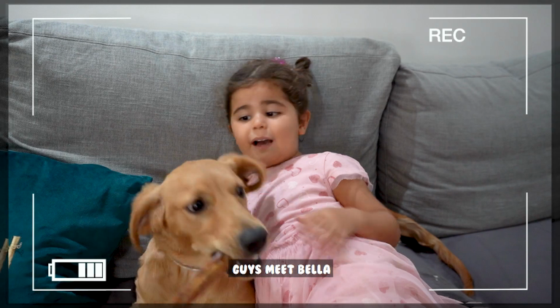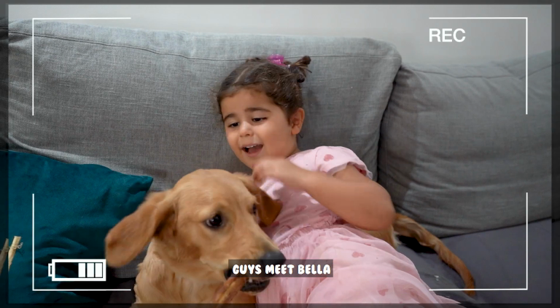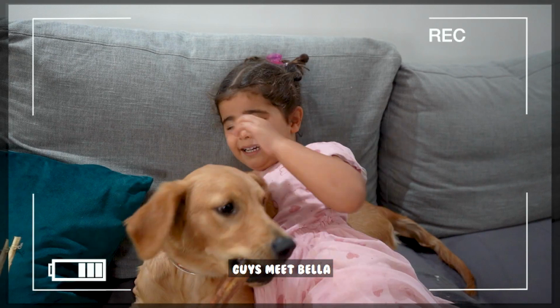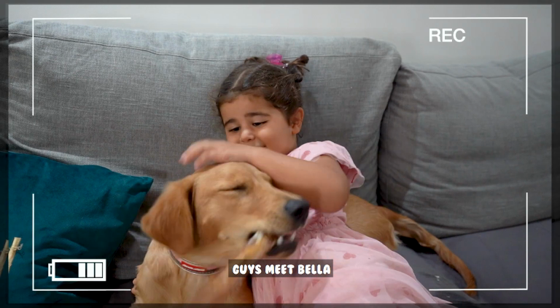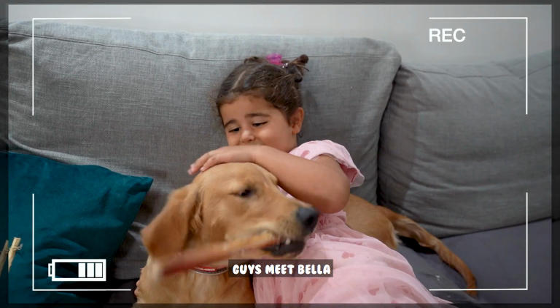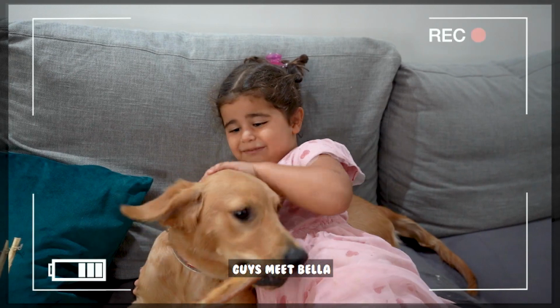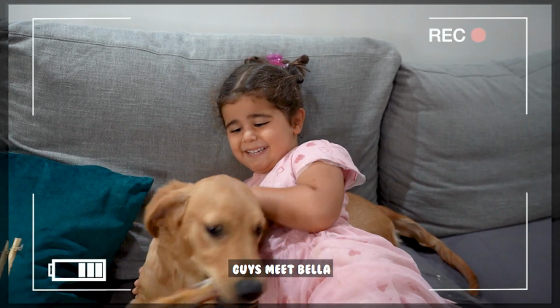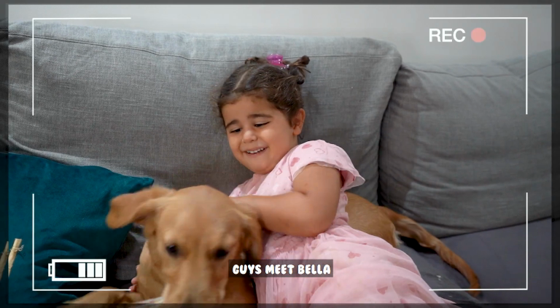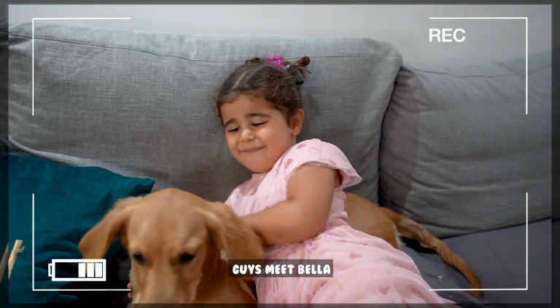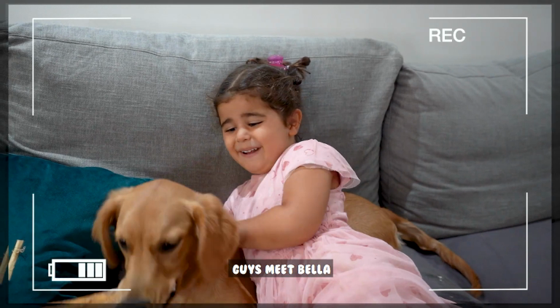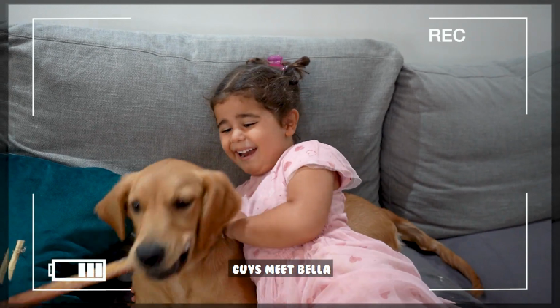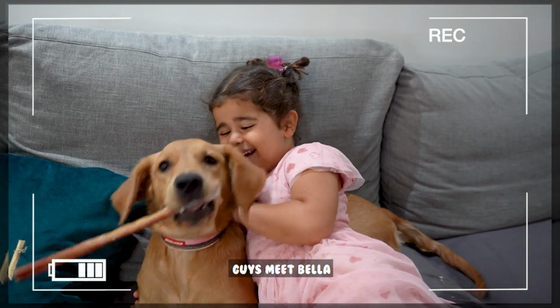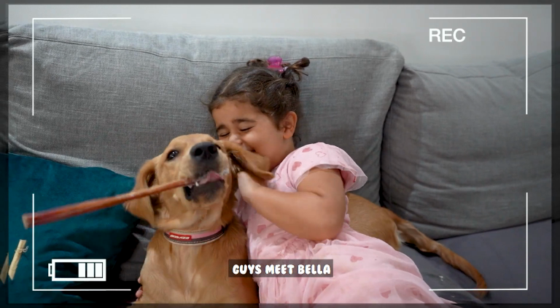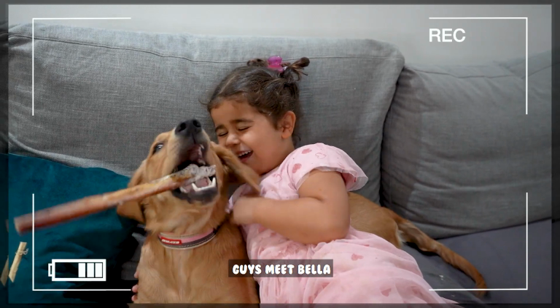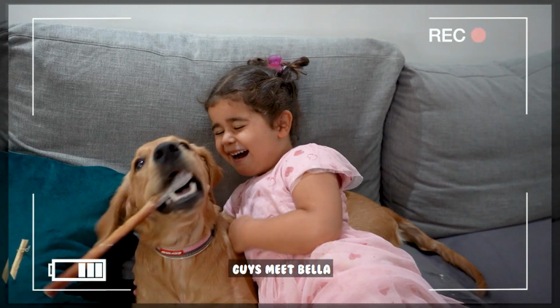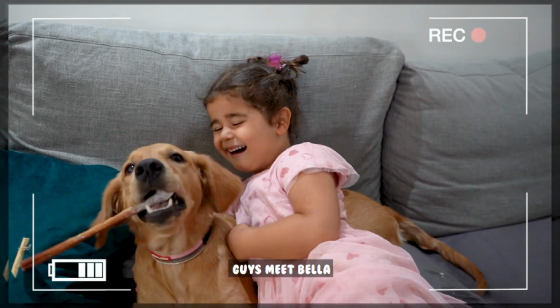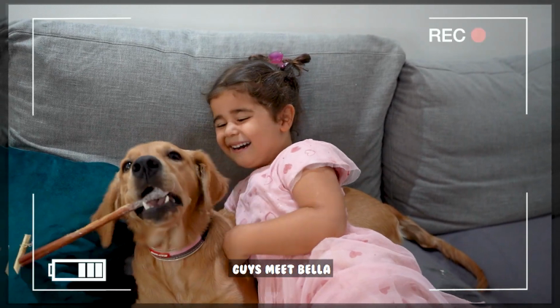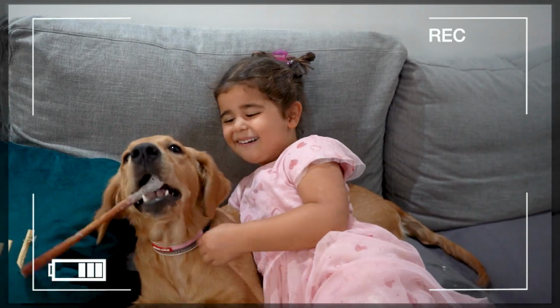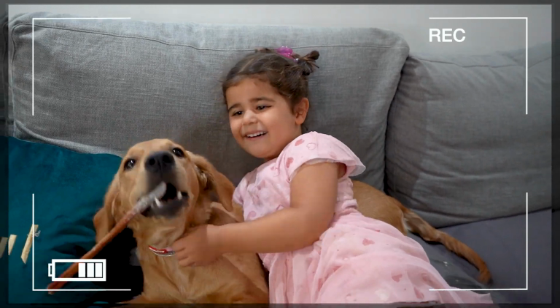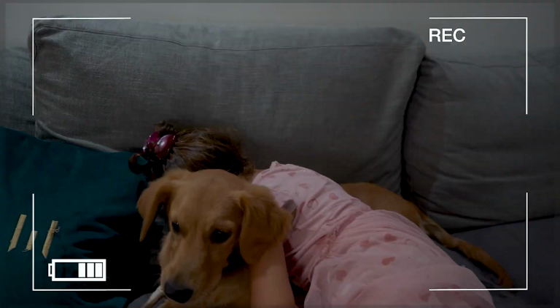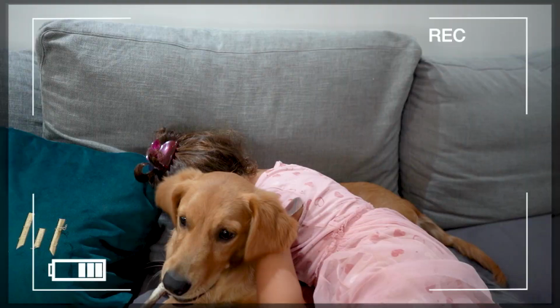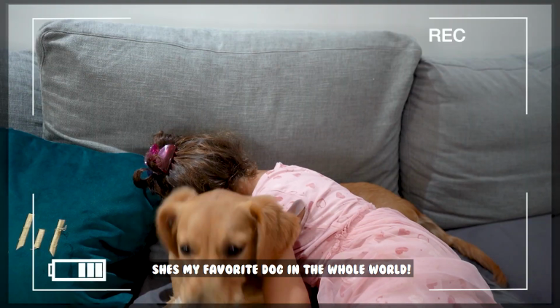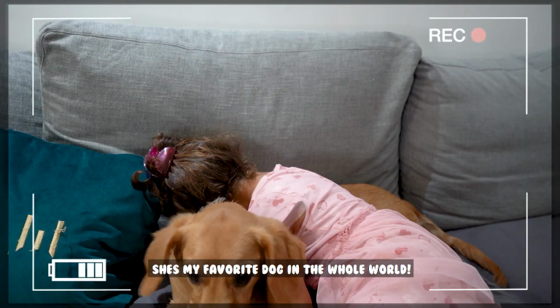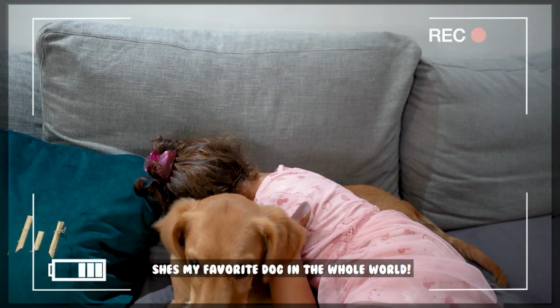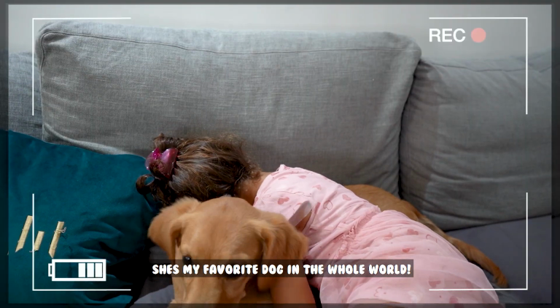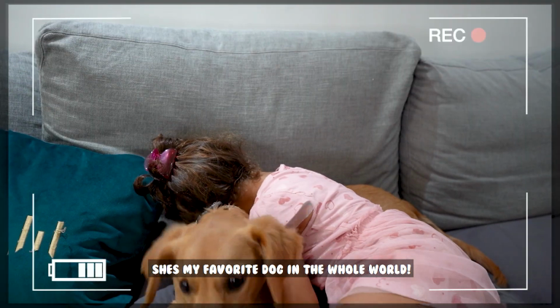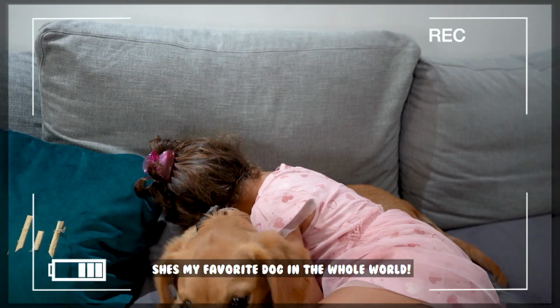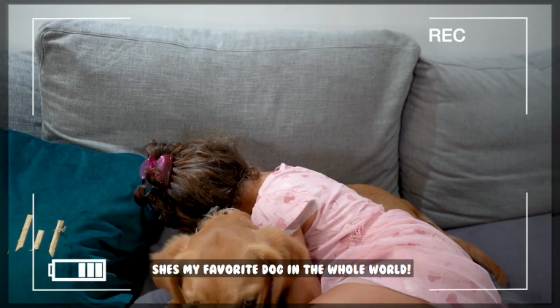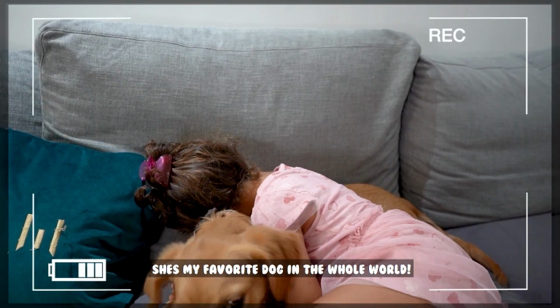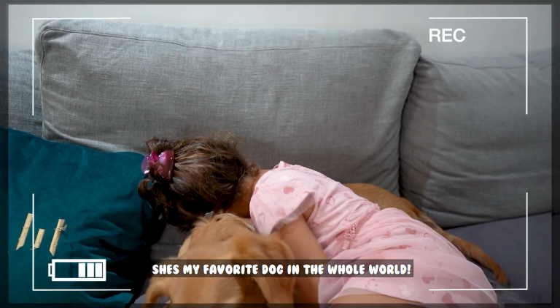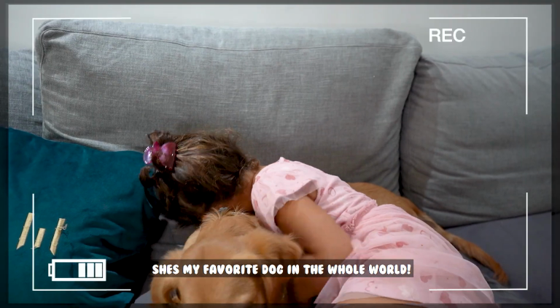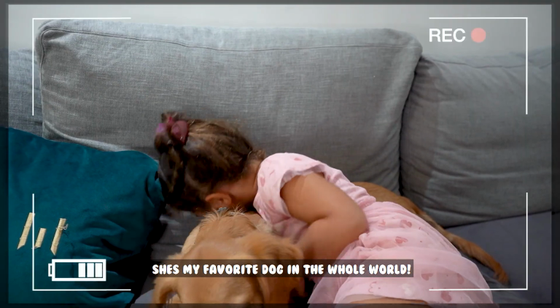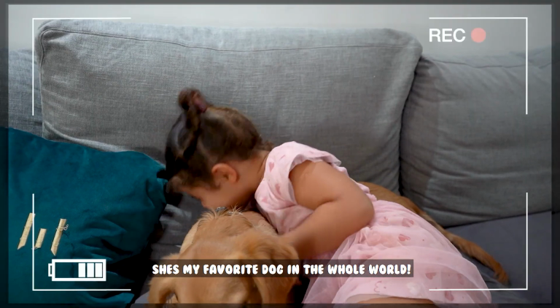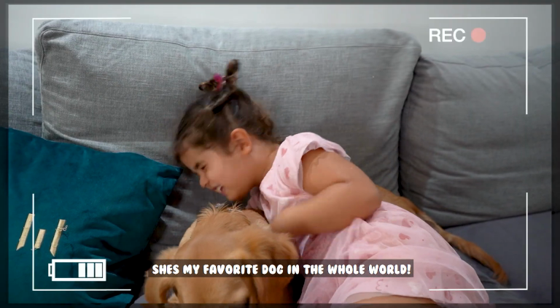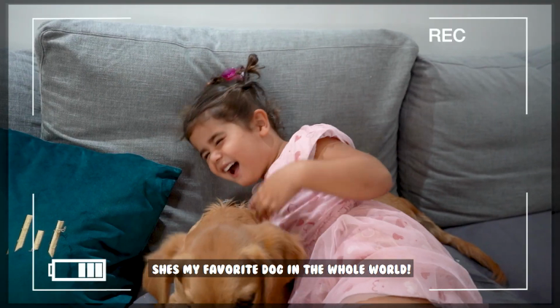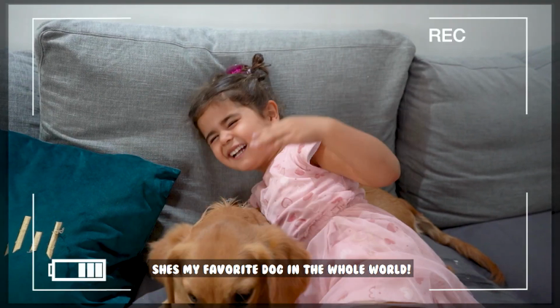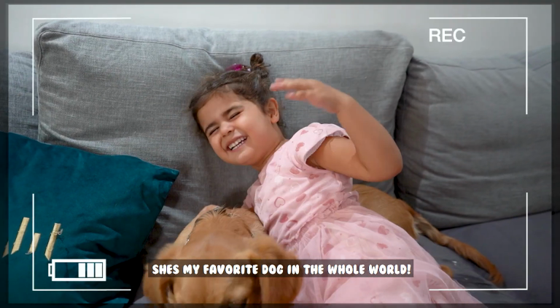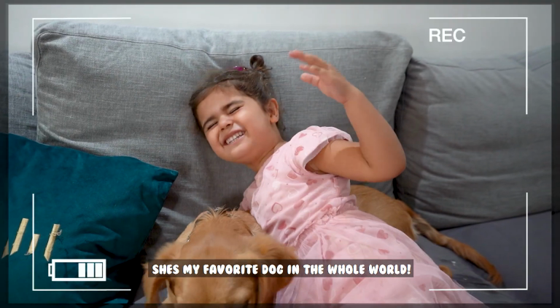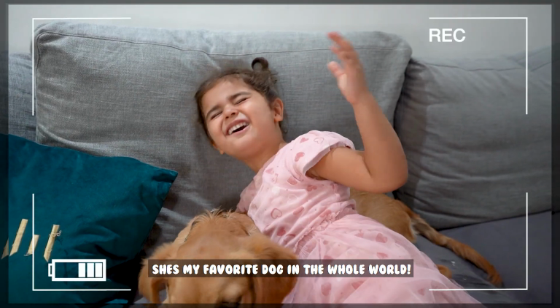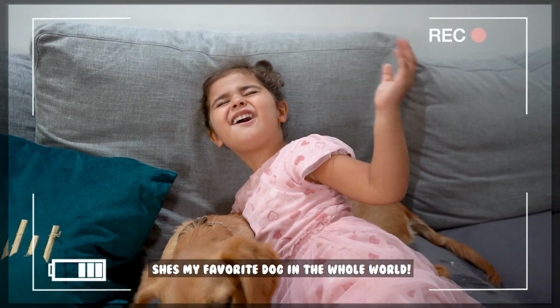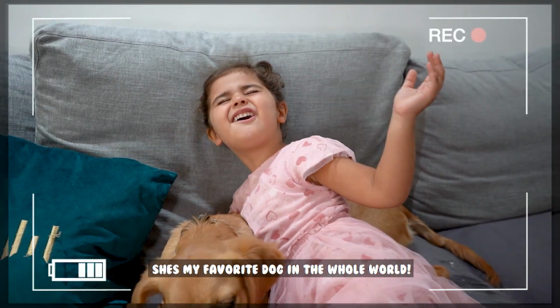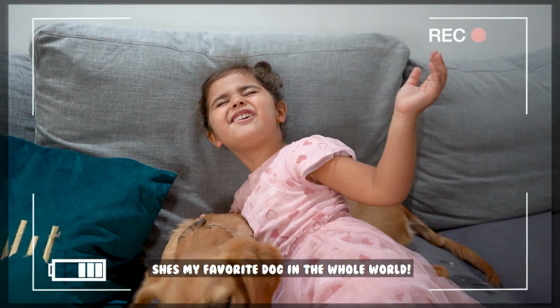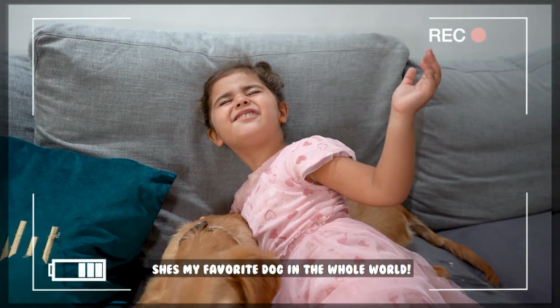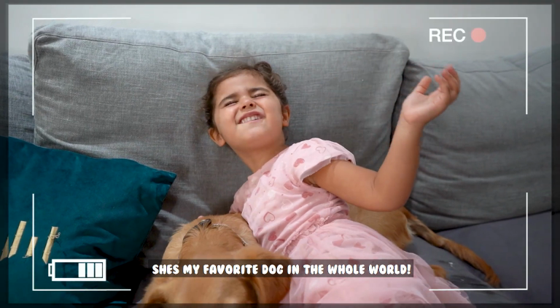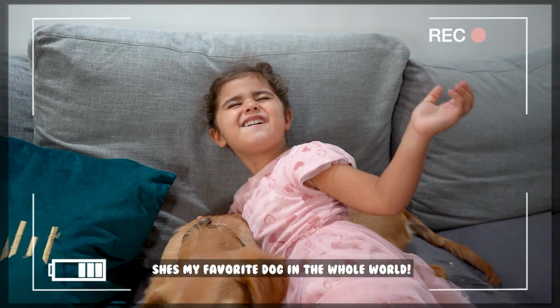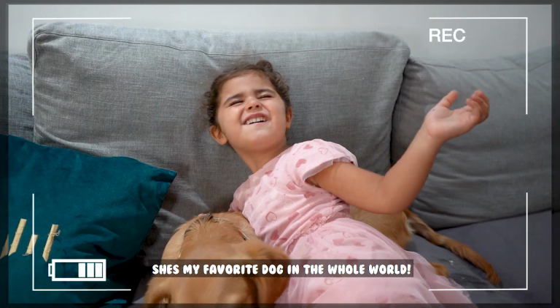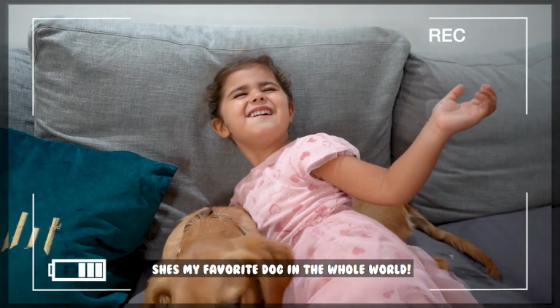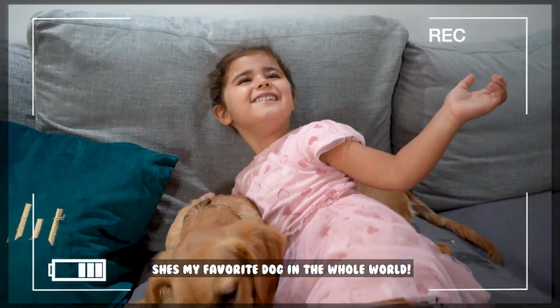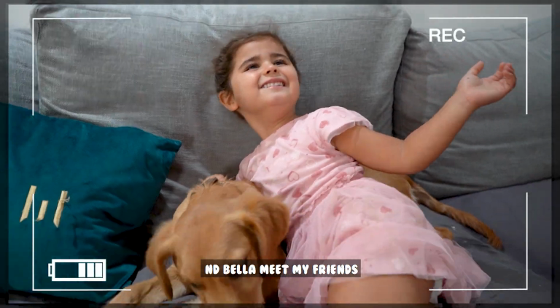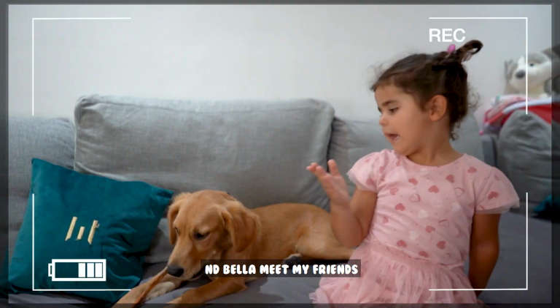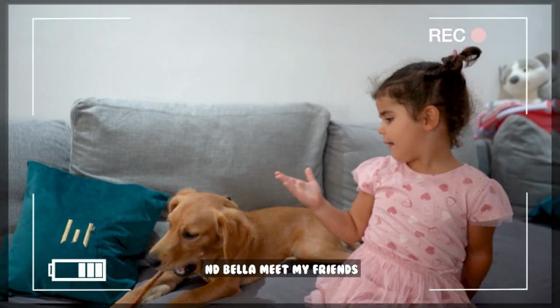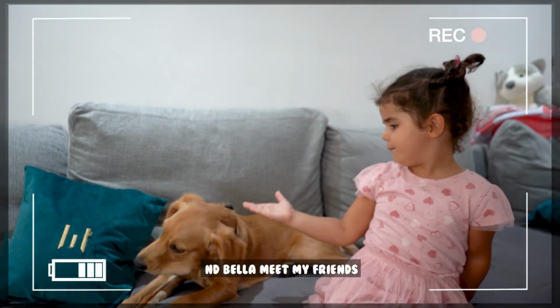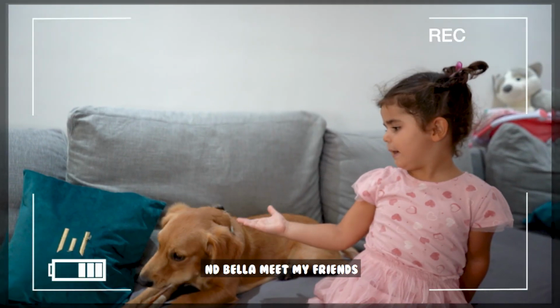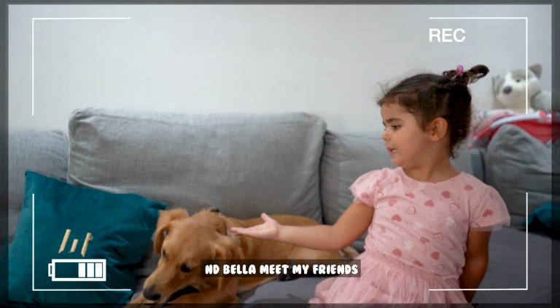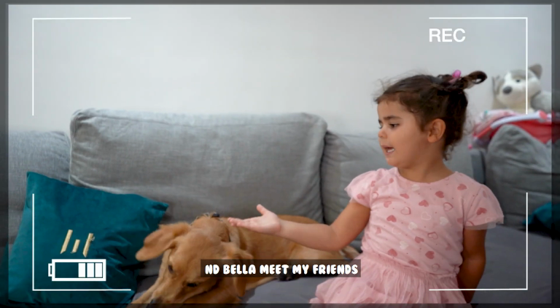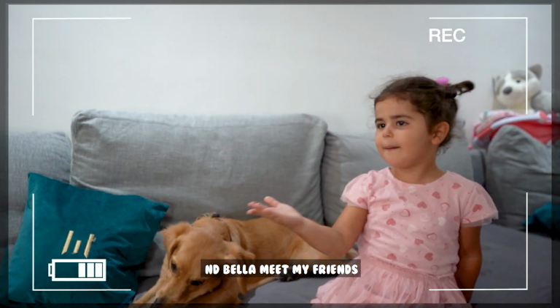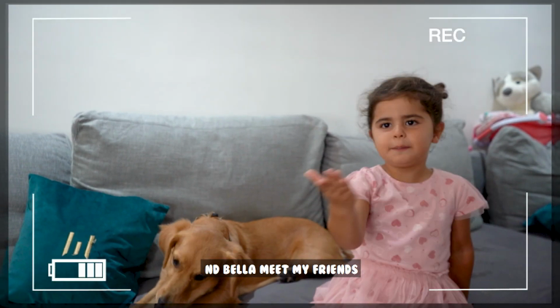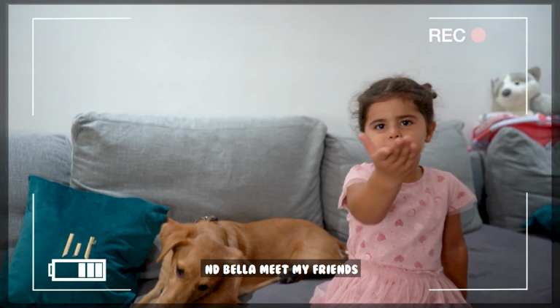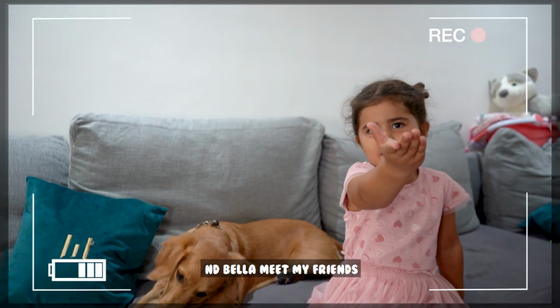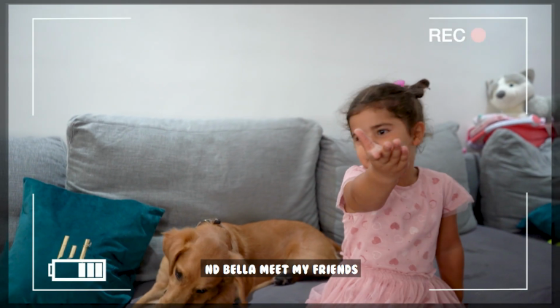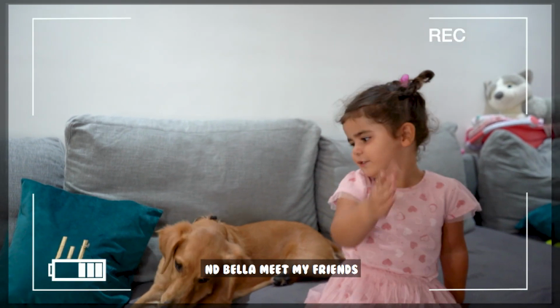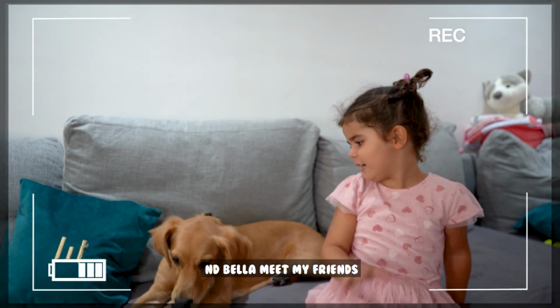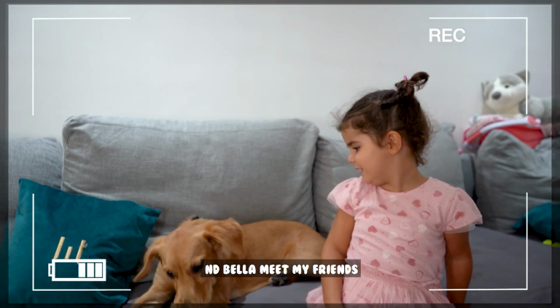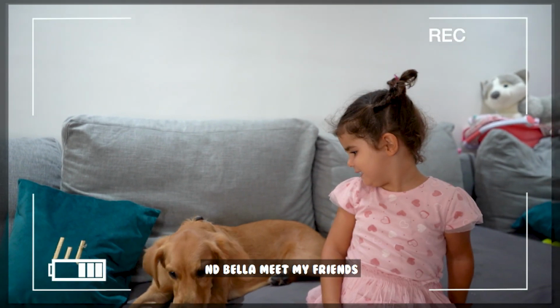Guys, it's Pella! This is my favorite dog in the hallway! And Pella made my friend!